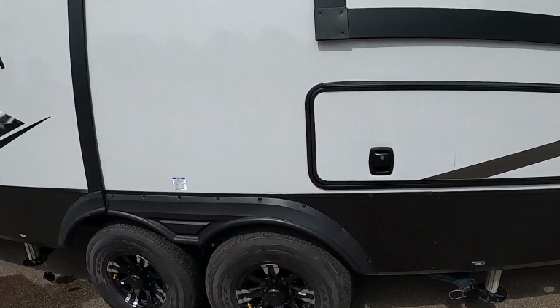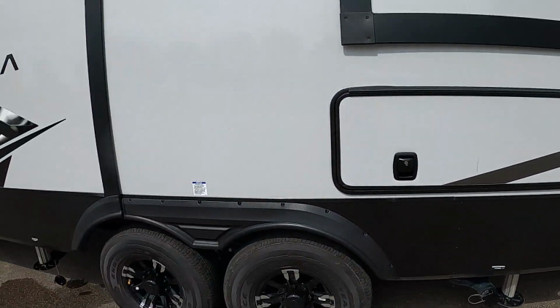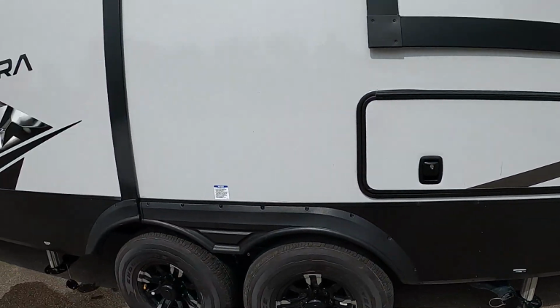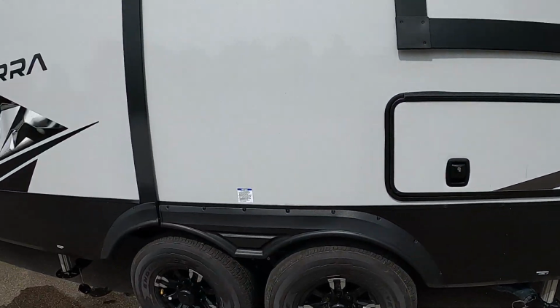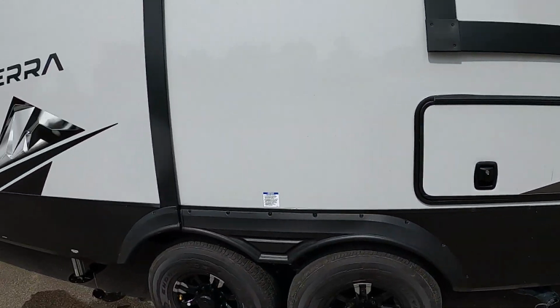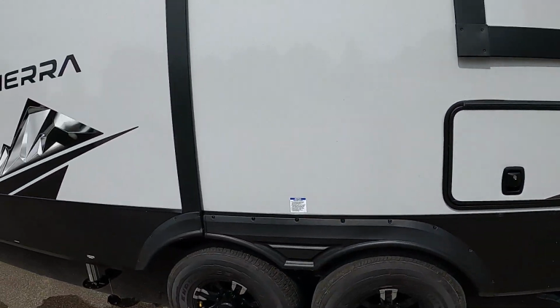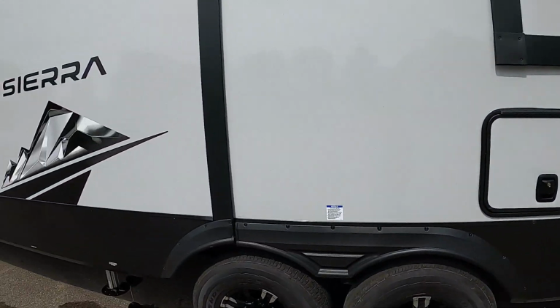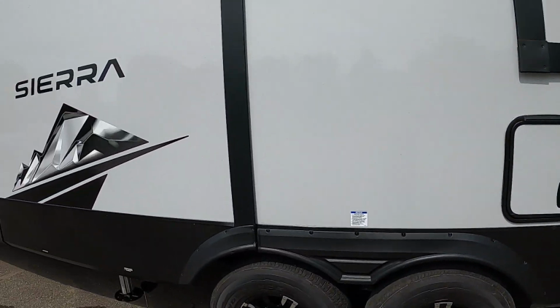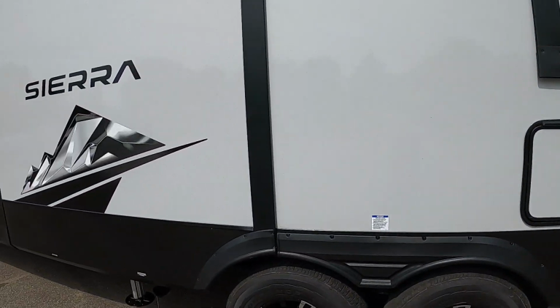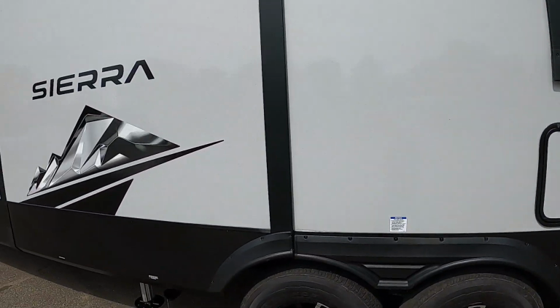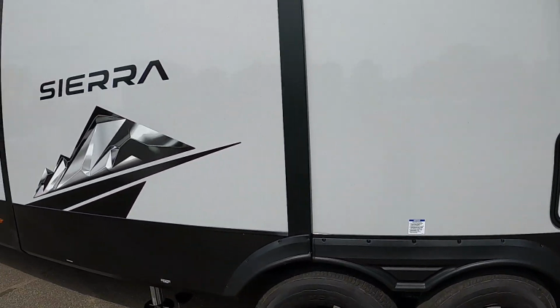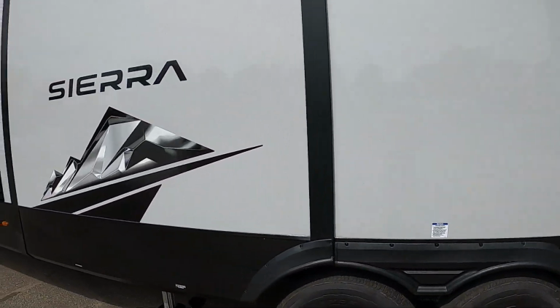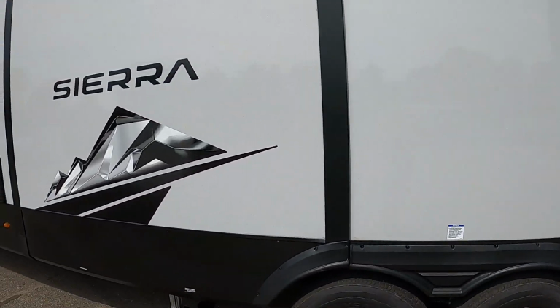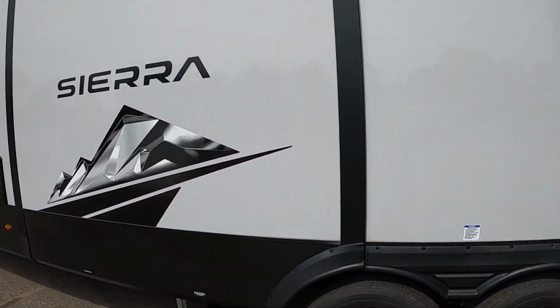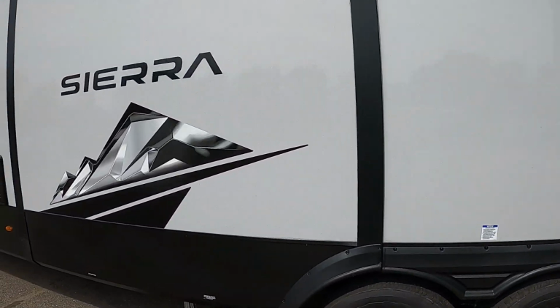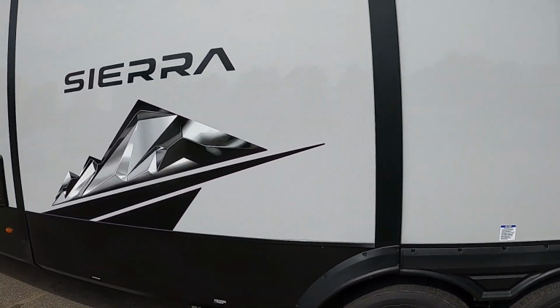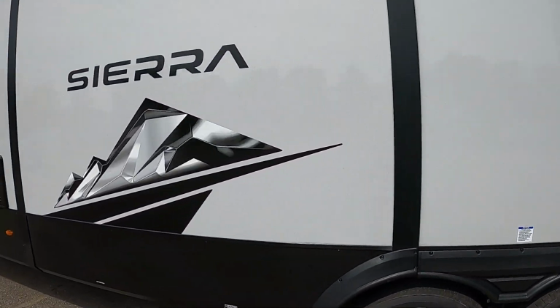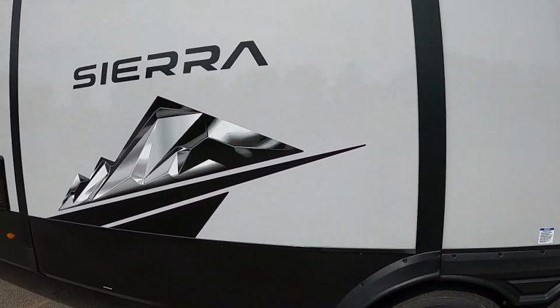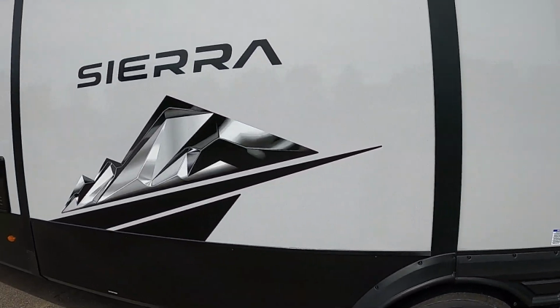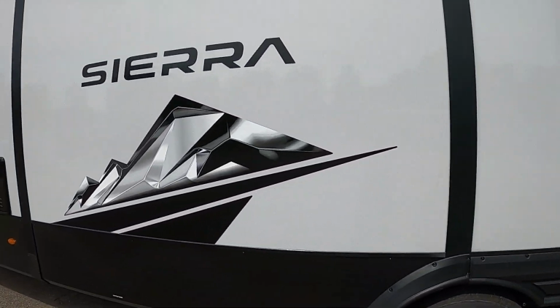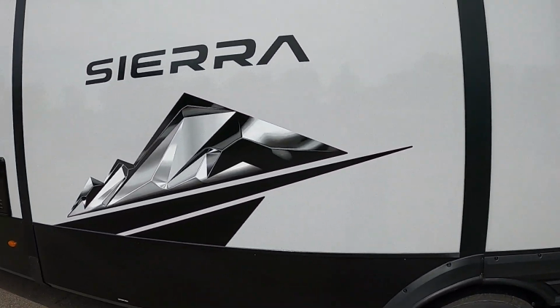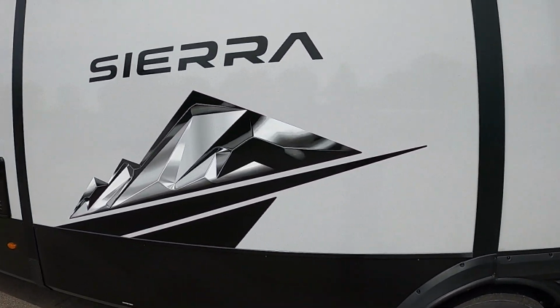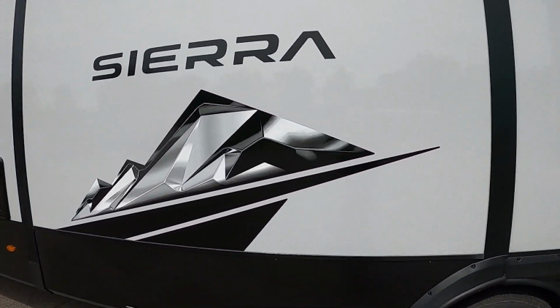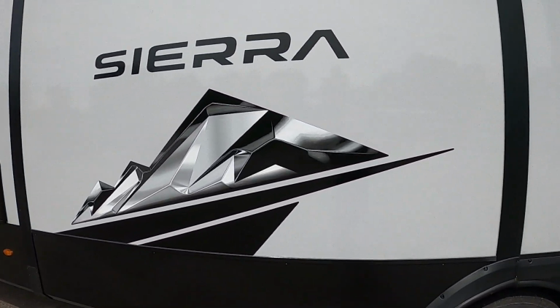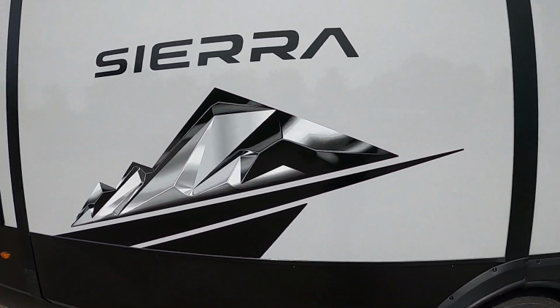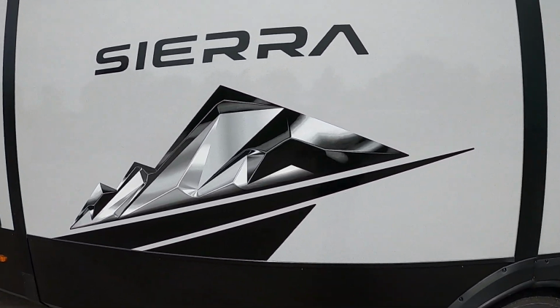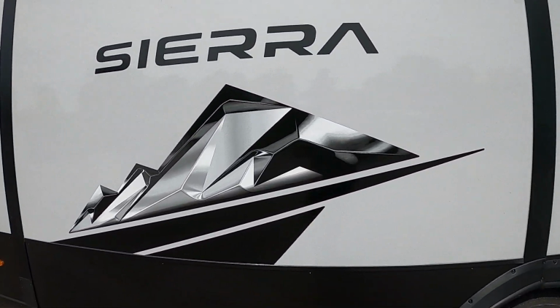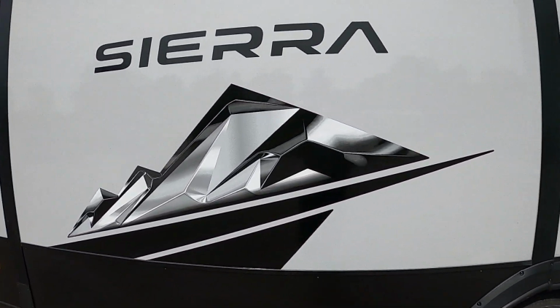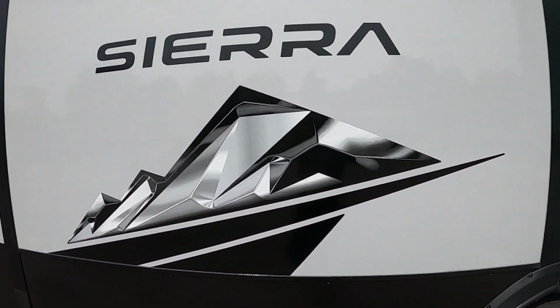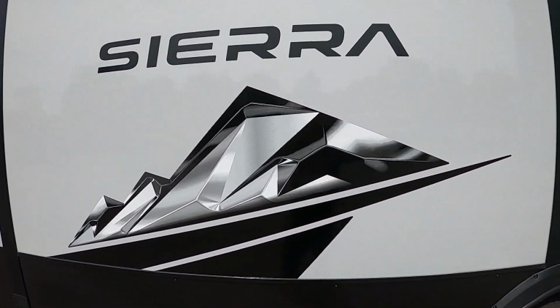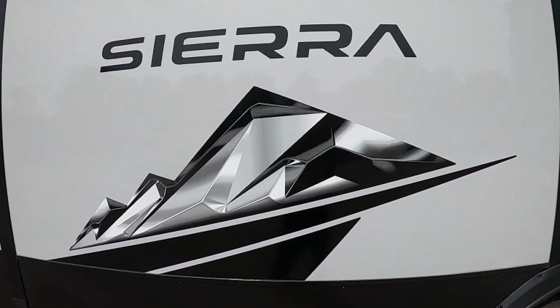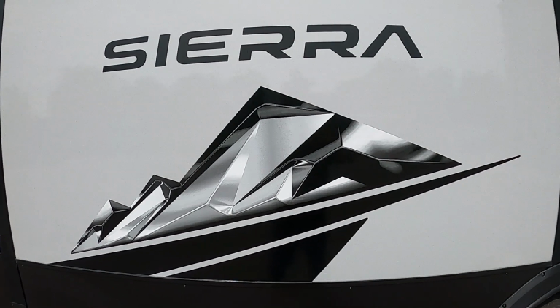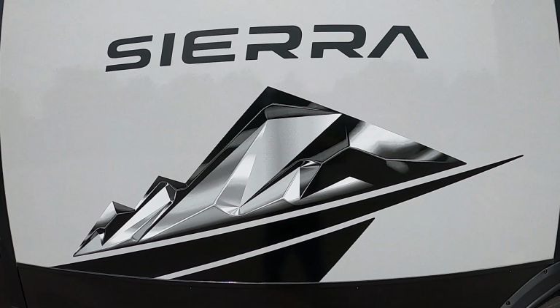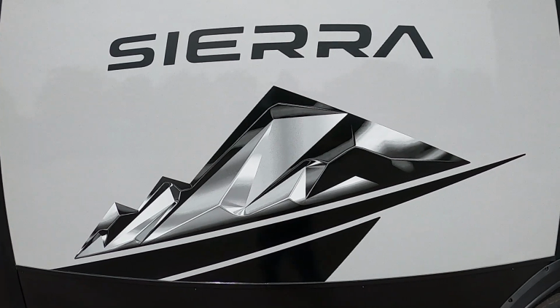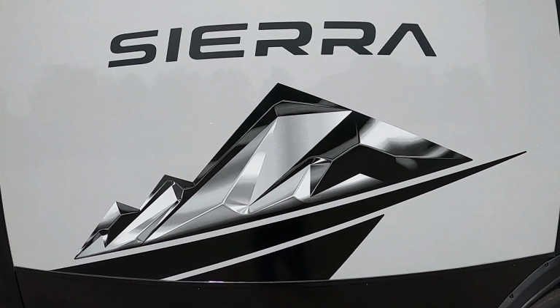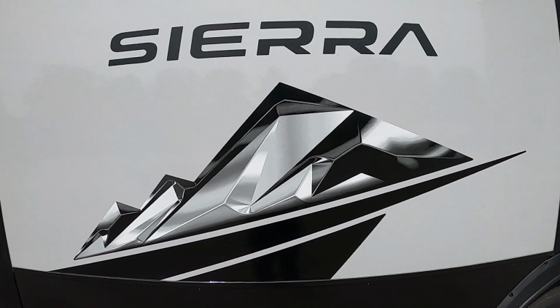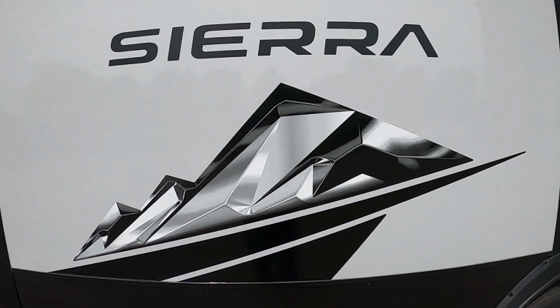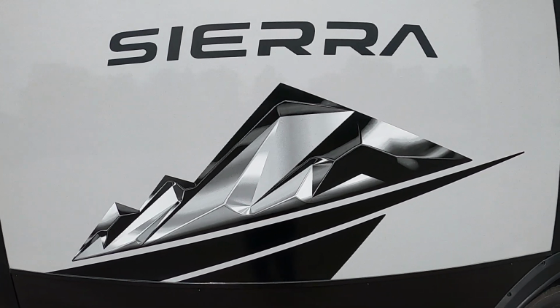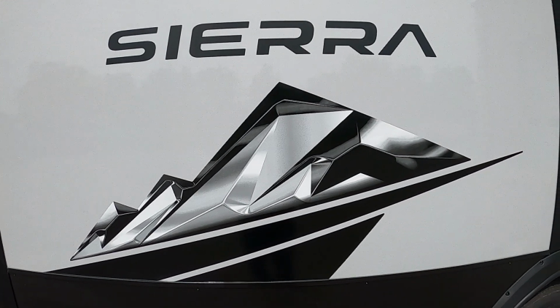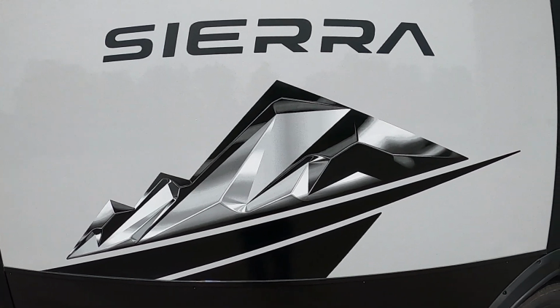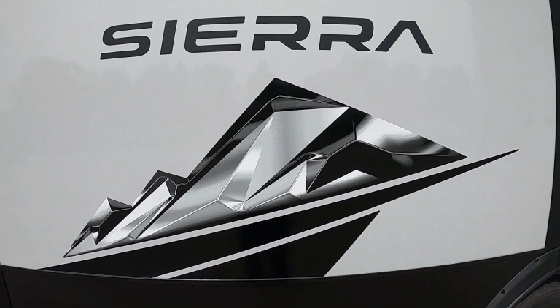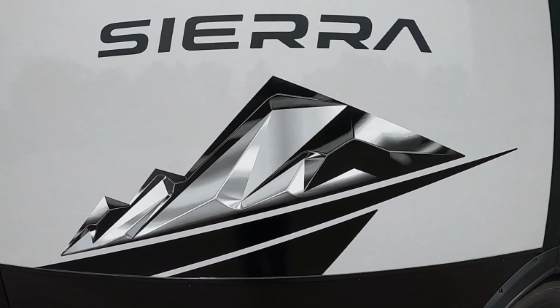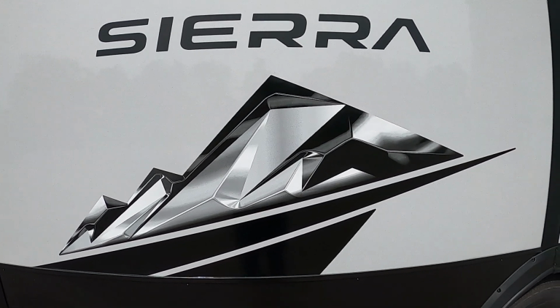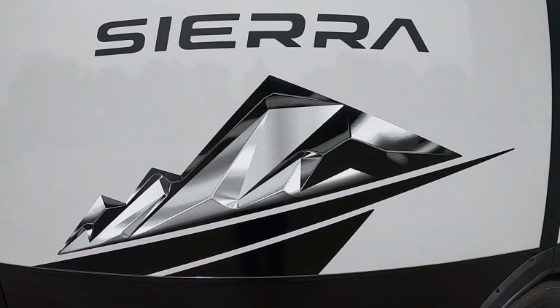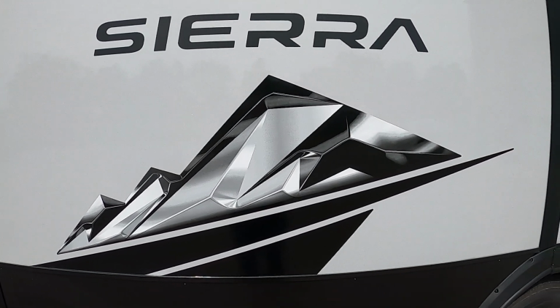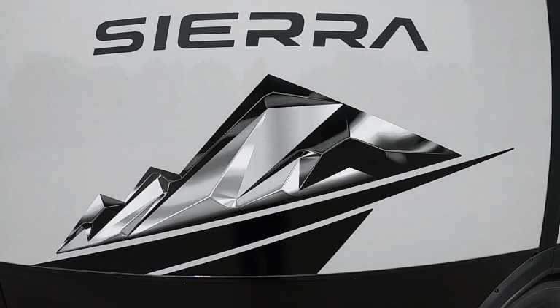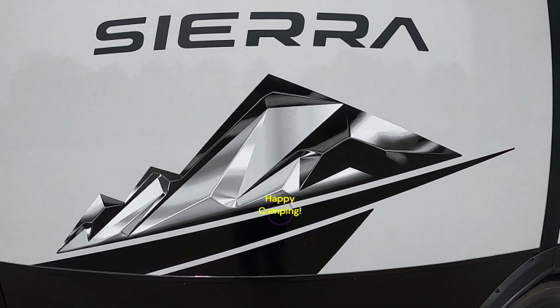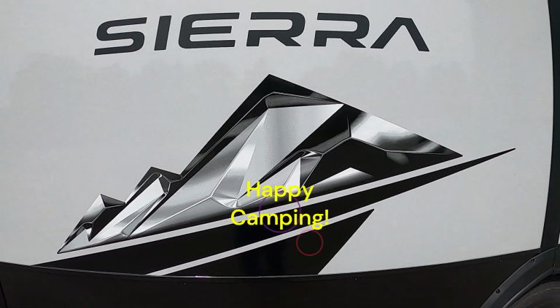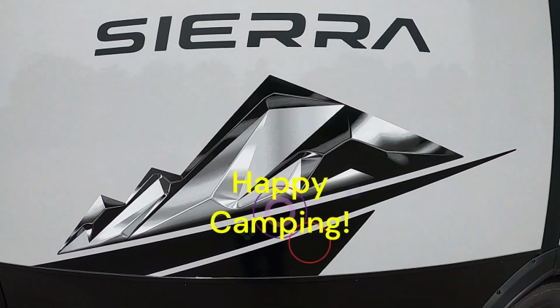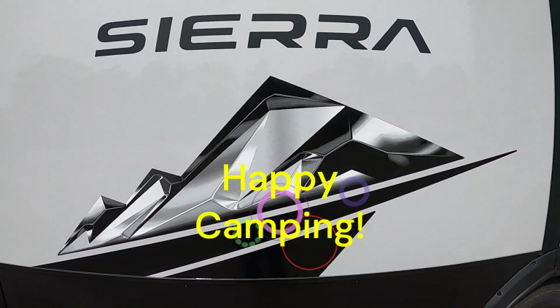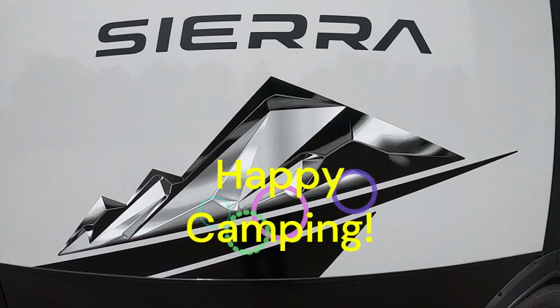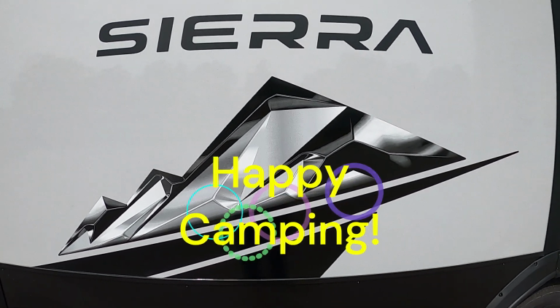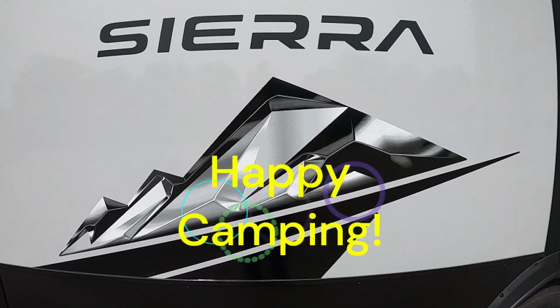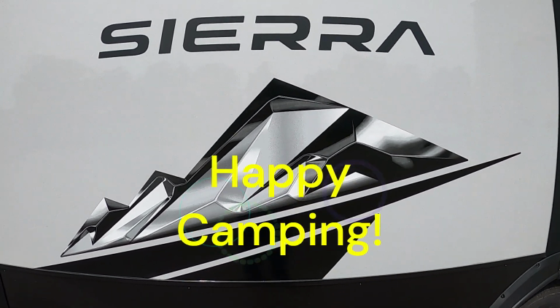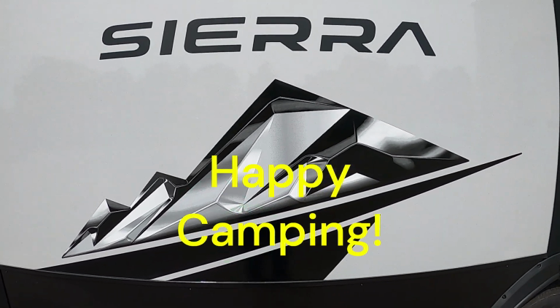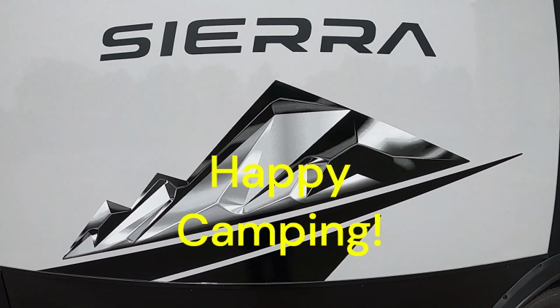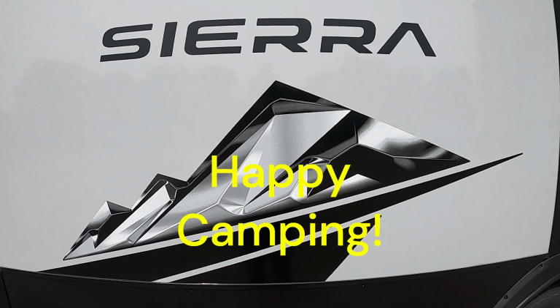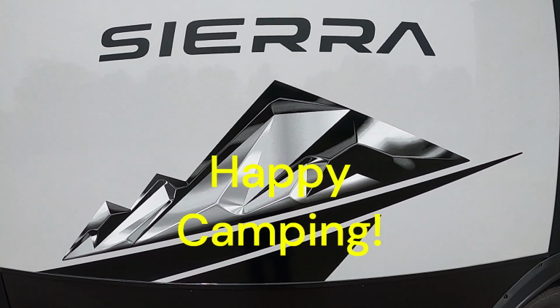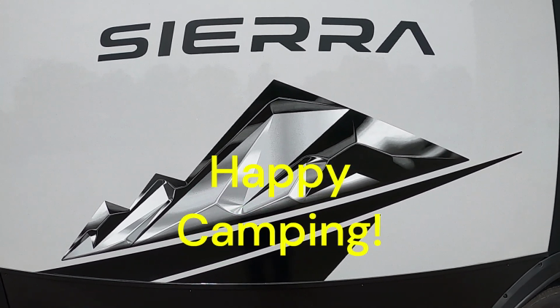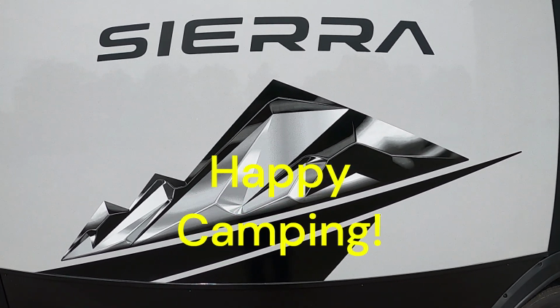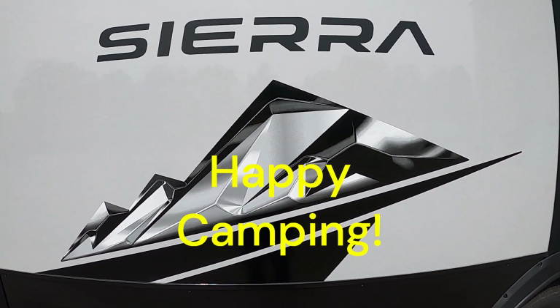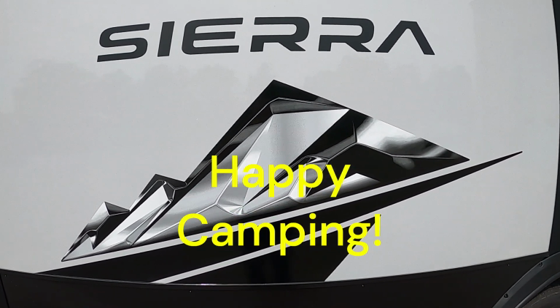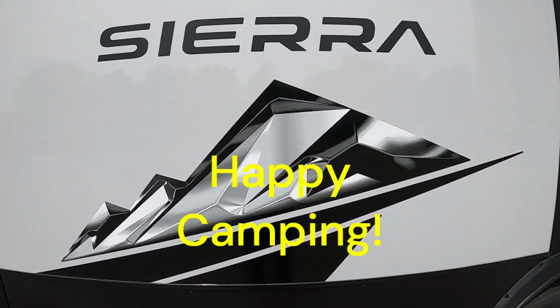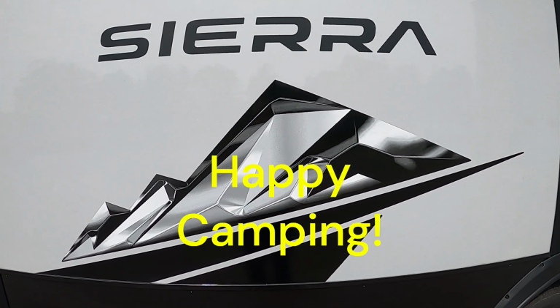Again, thank you so much for your purchase. Hope you enjoy the Sierra for many years to come. Happy camping!